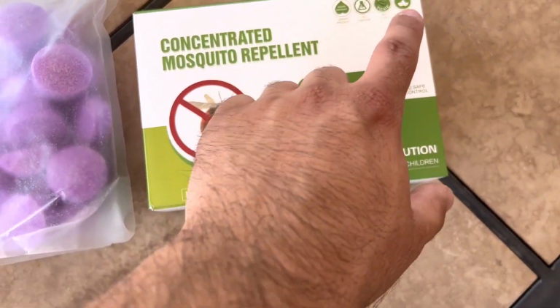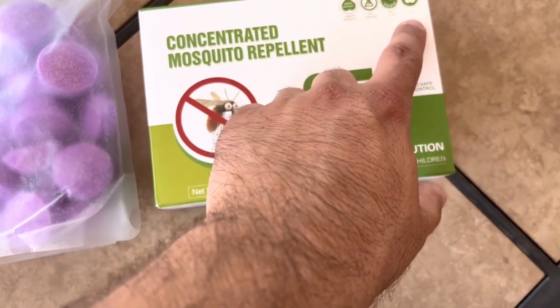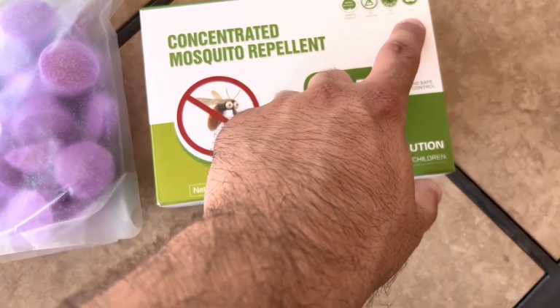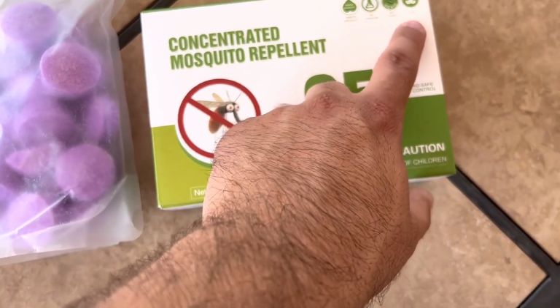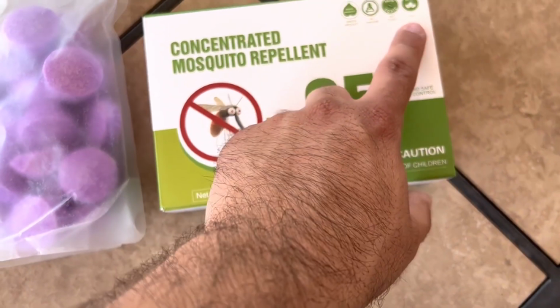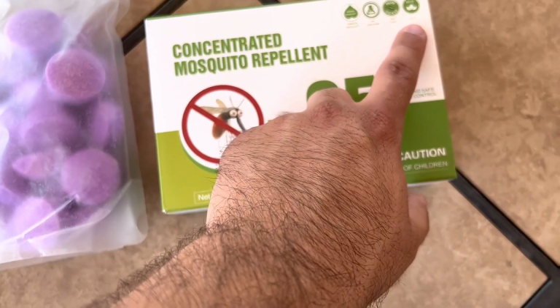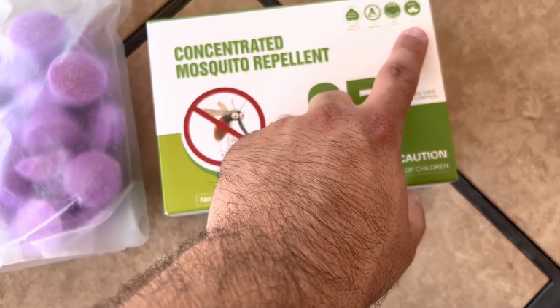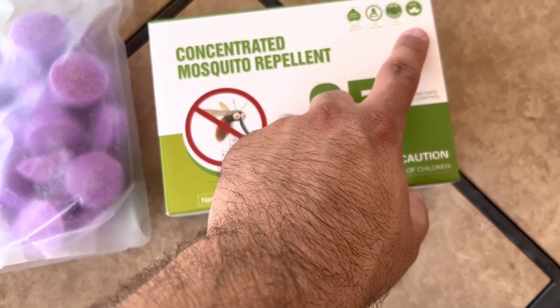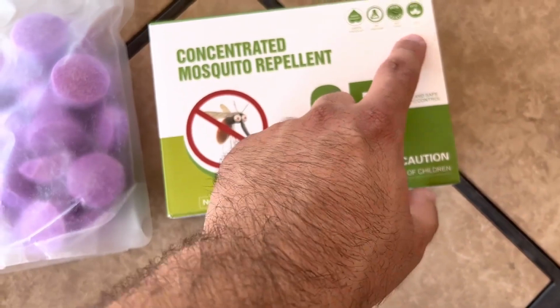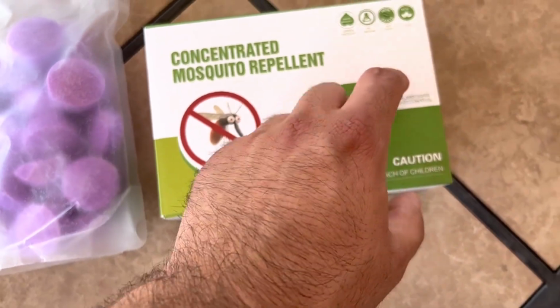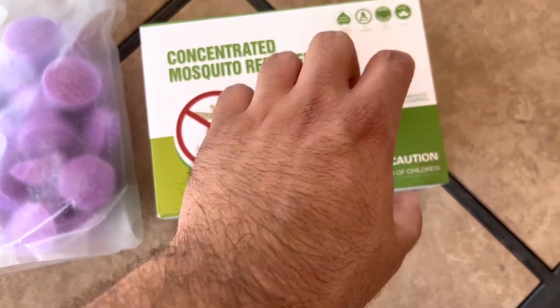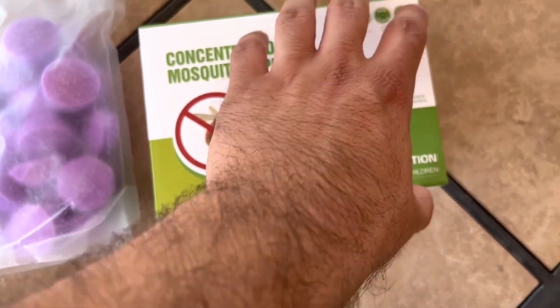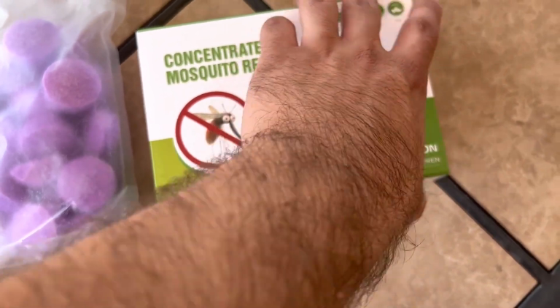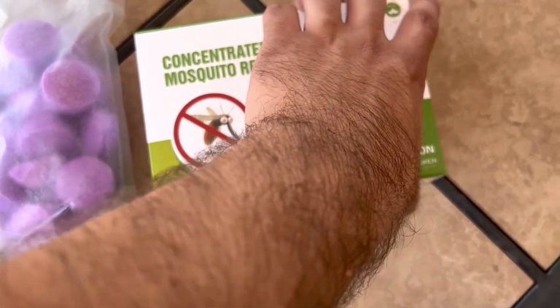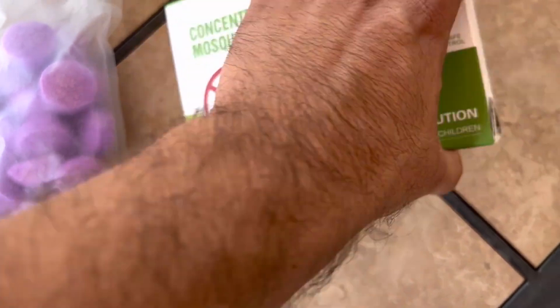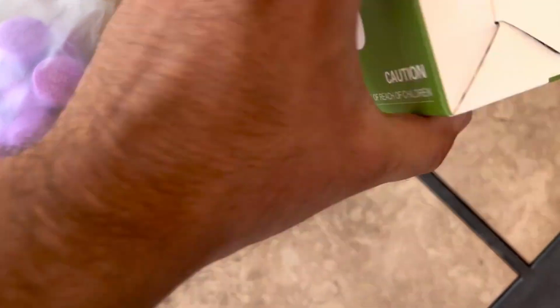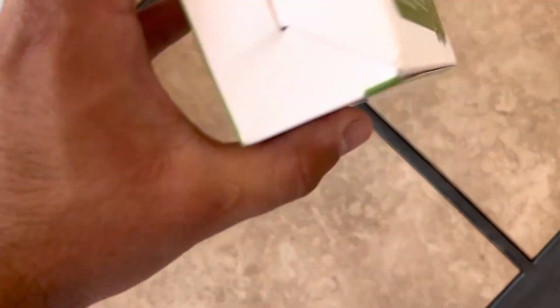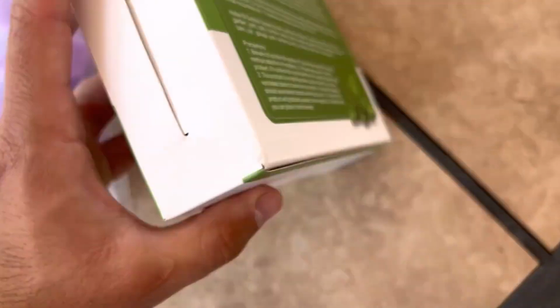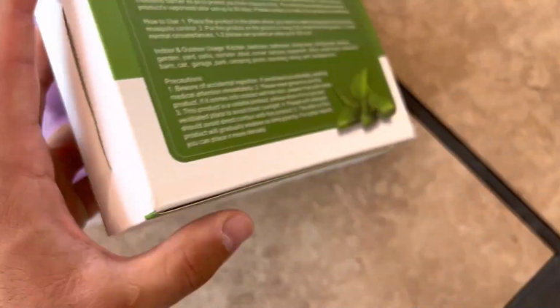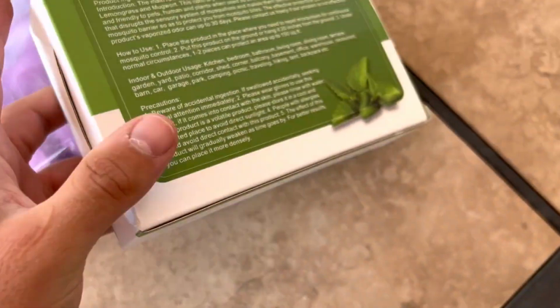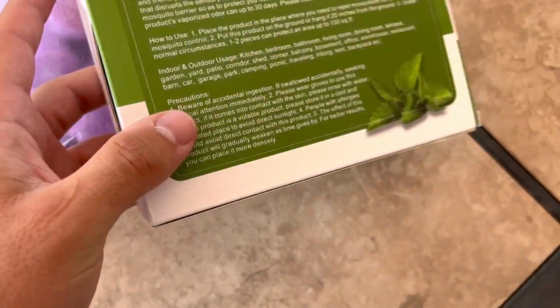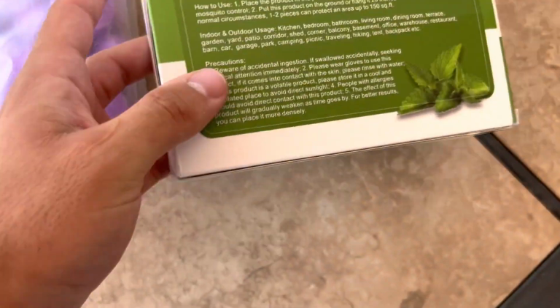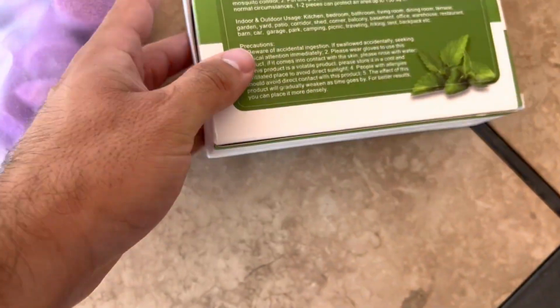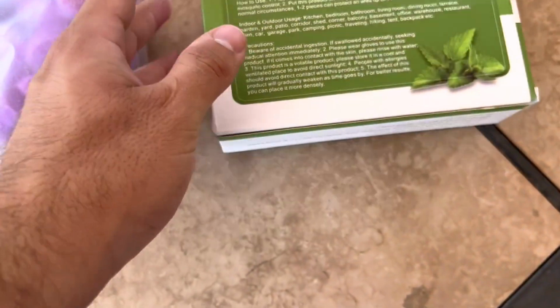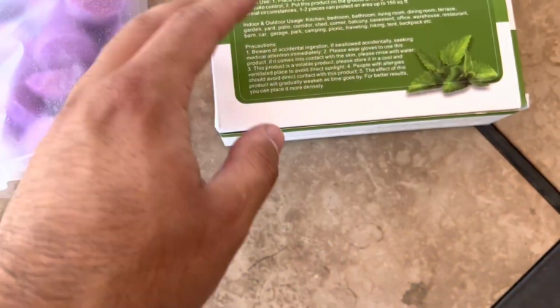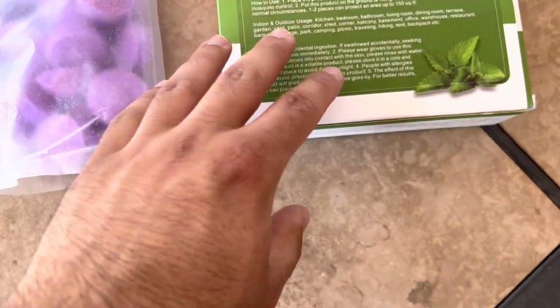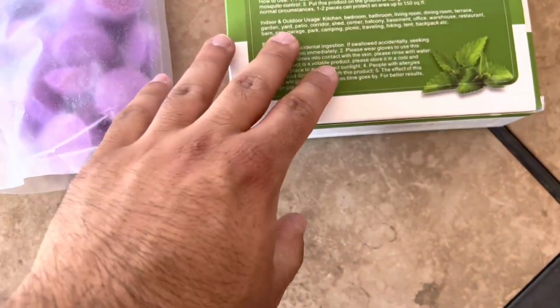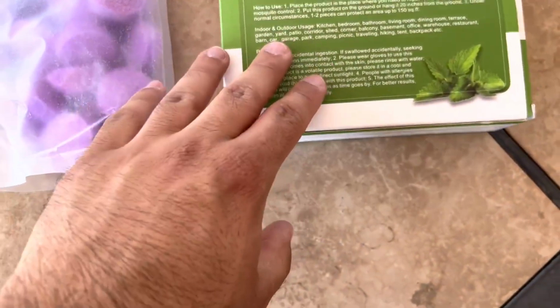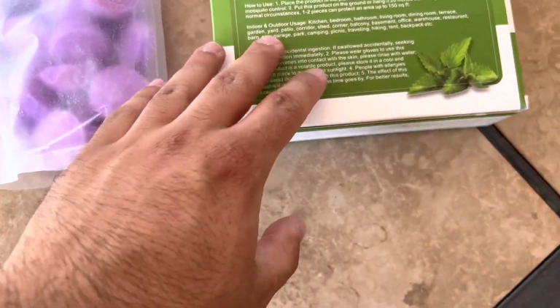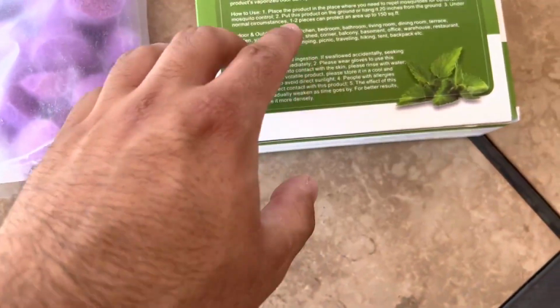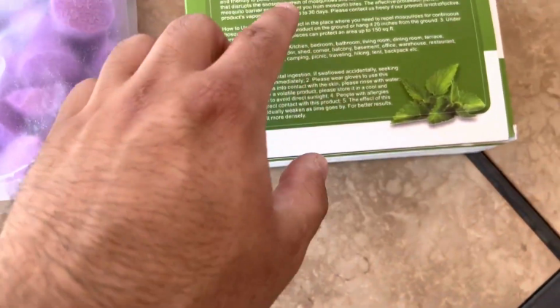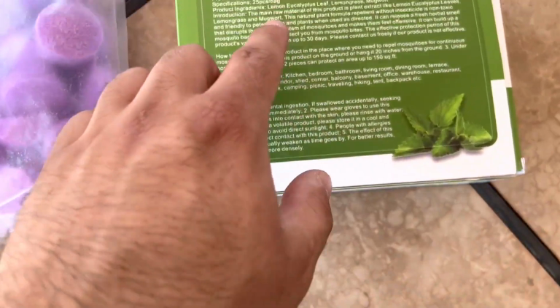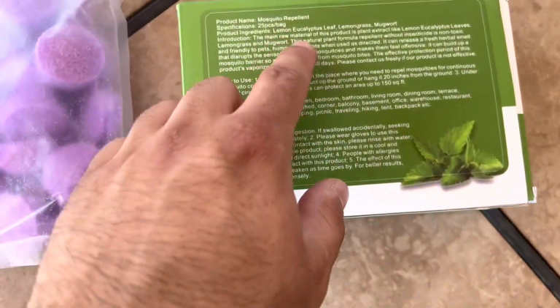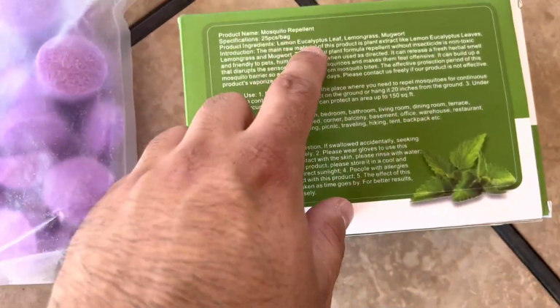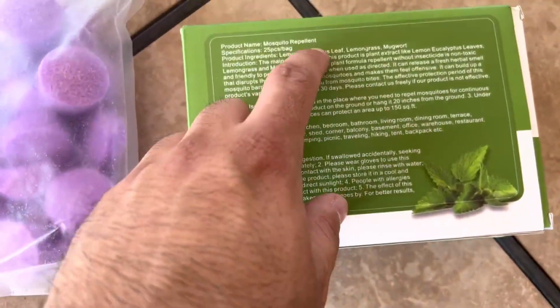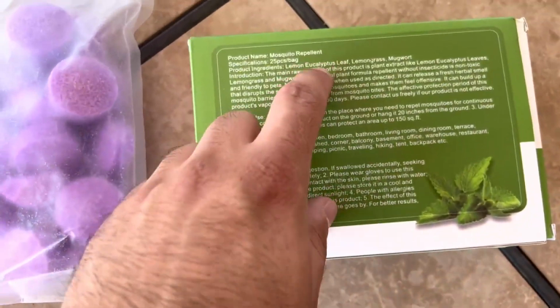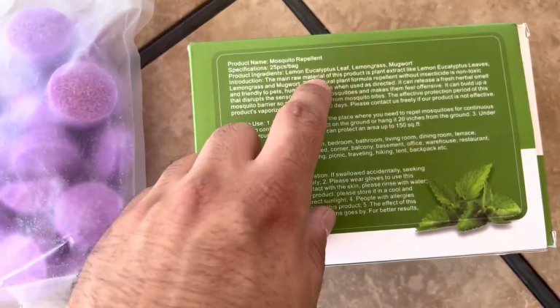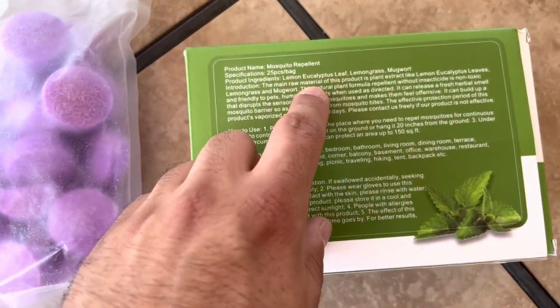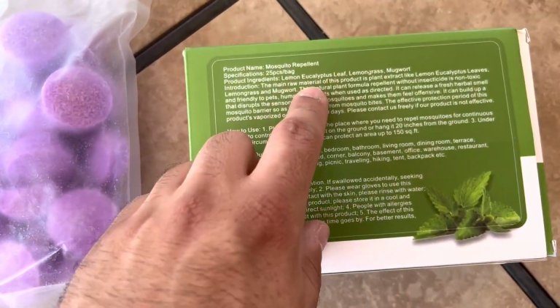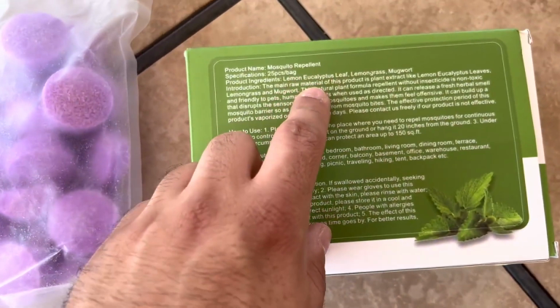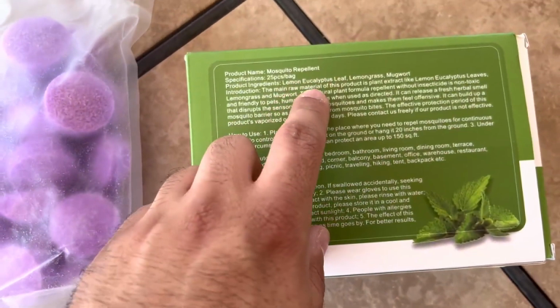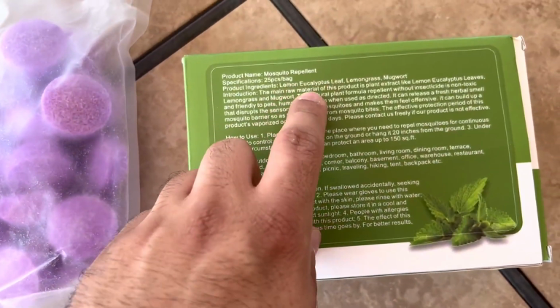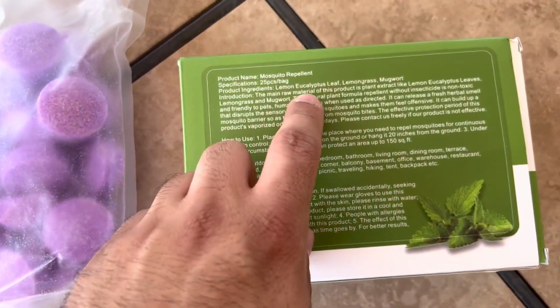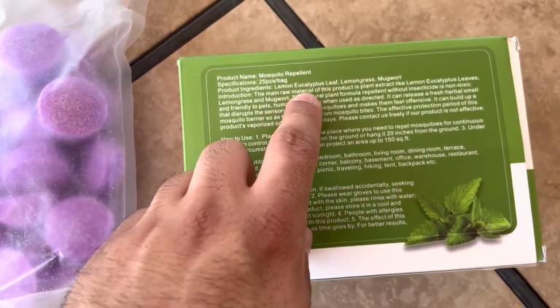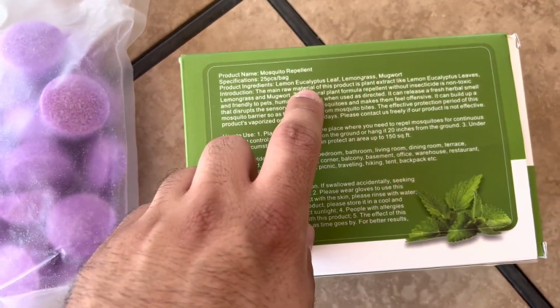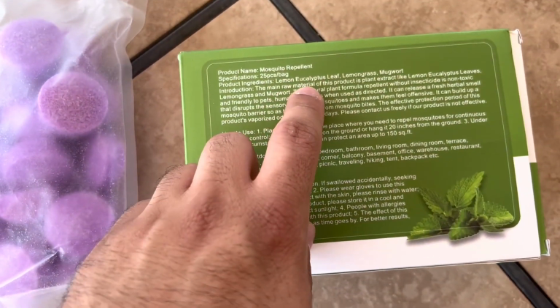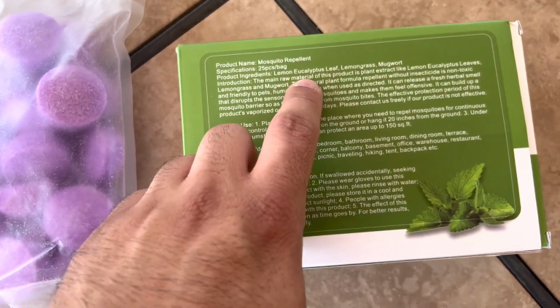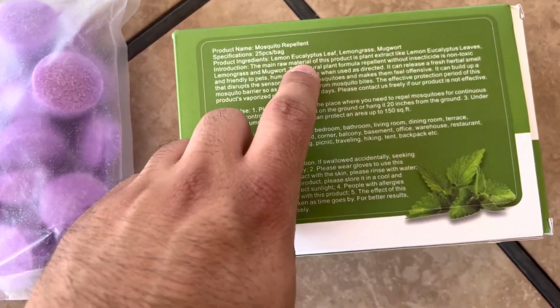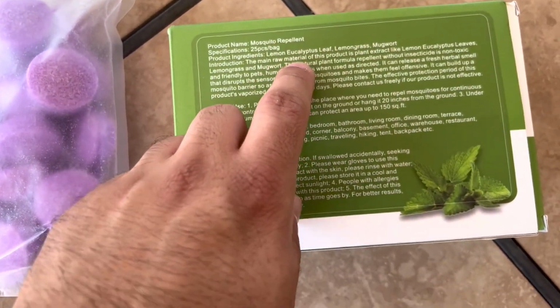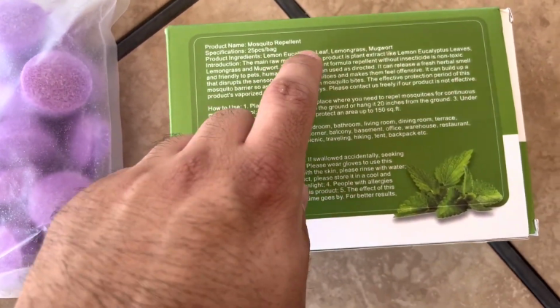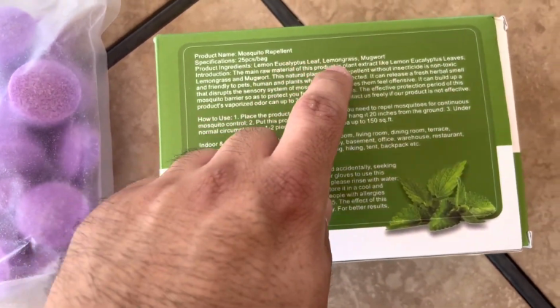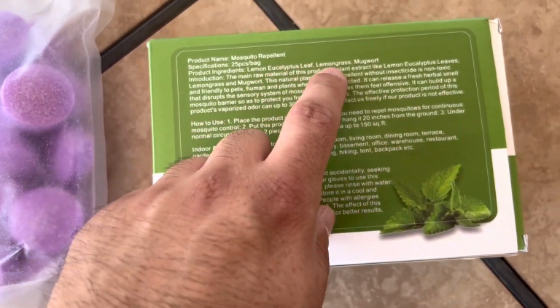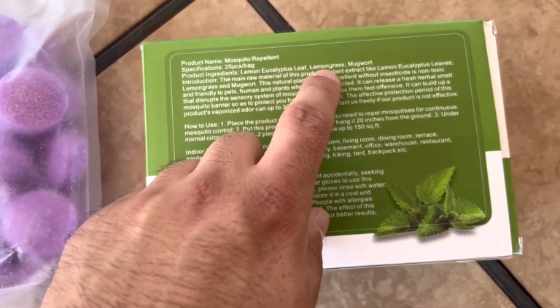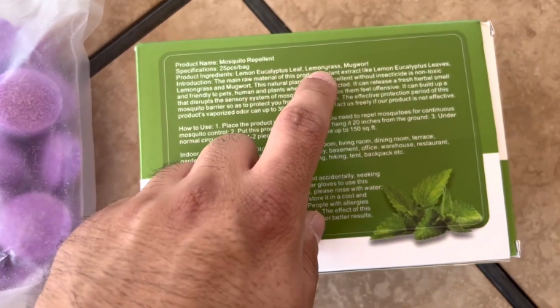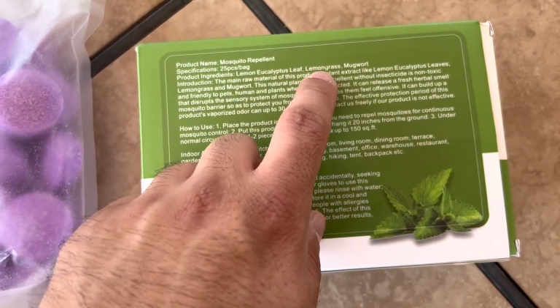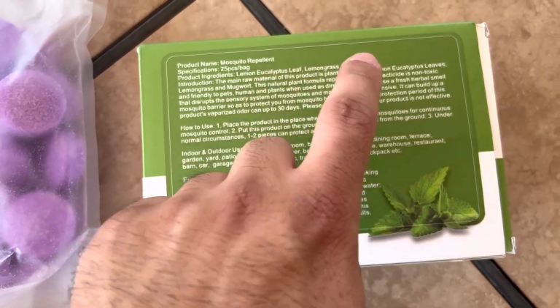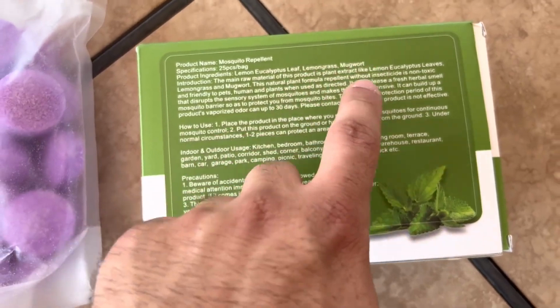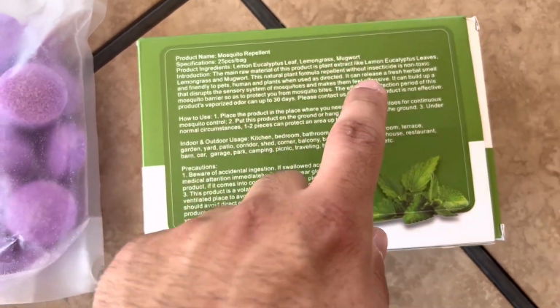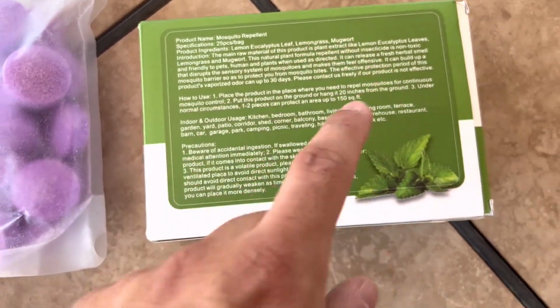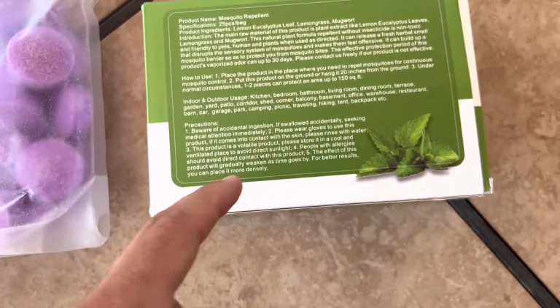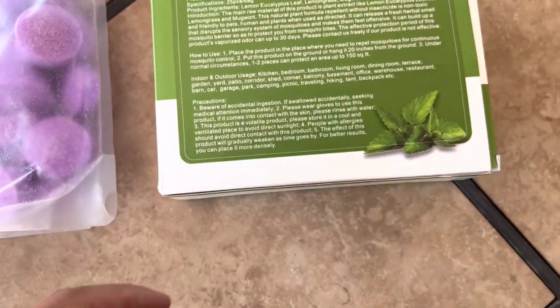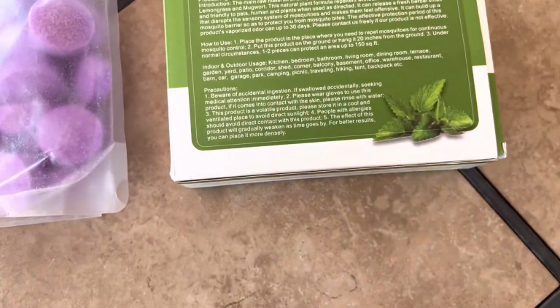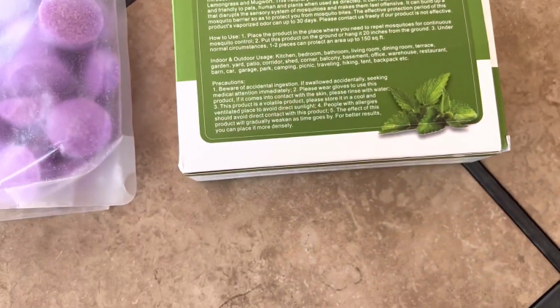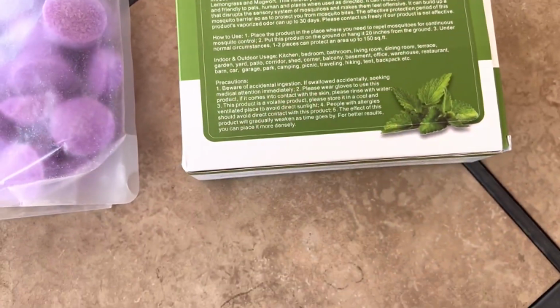These are eco-friendly and not toxic. They're basically only made of lemon eucalyptus leaf, lemongrass, and mugwort oil.